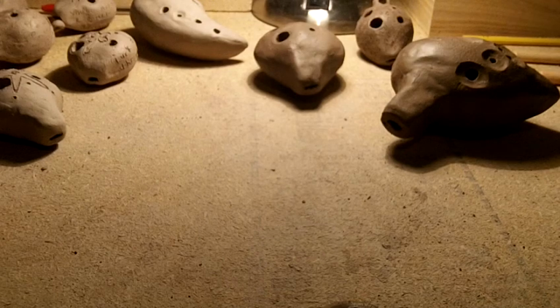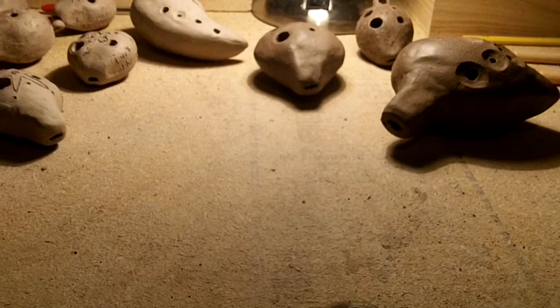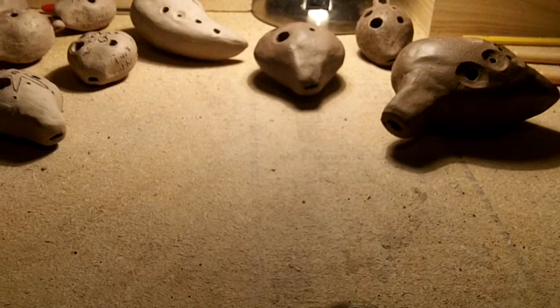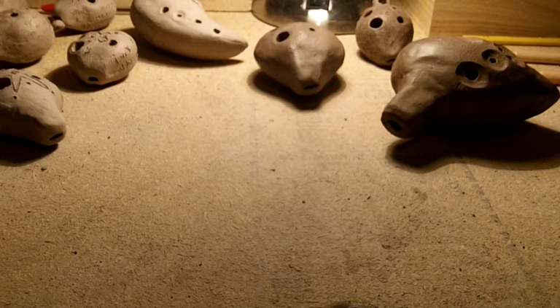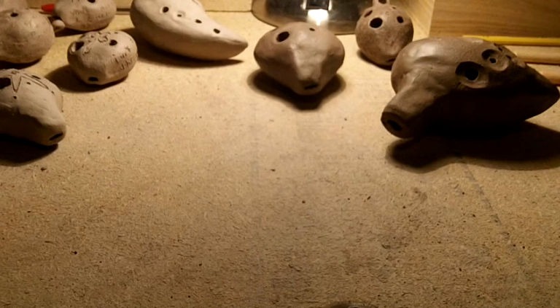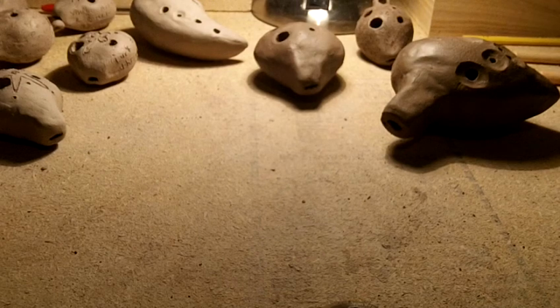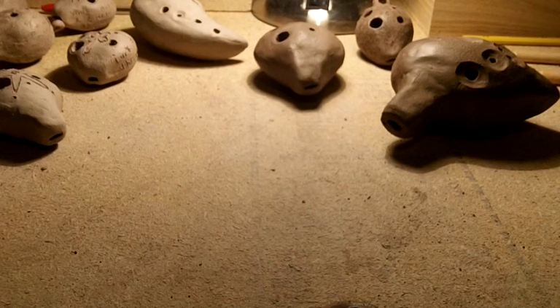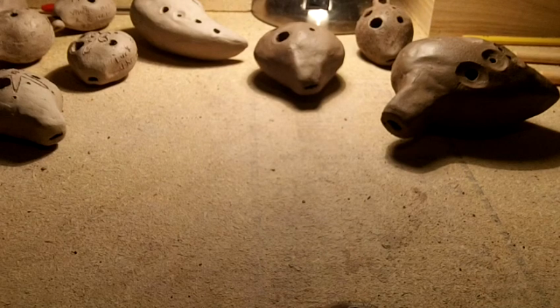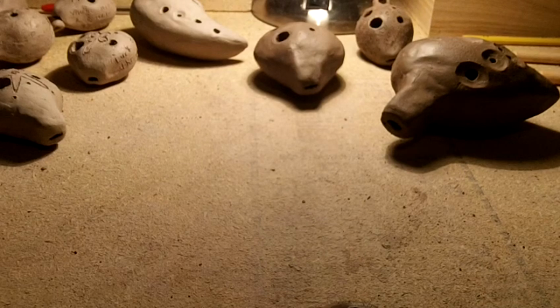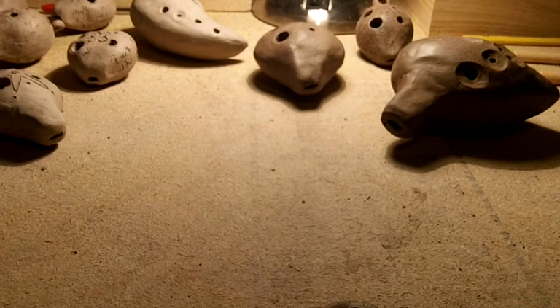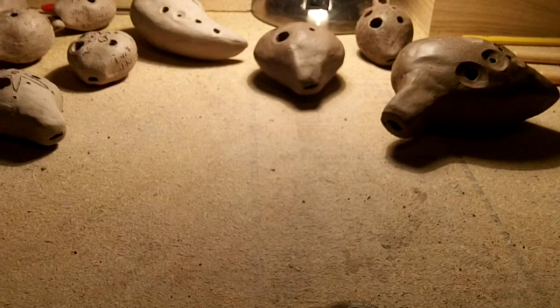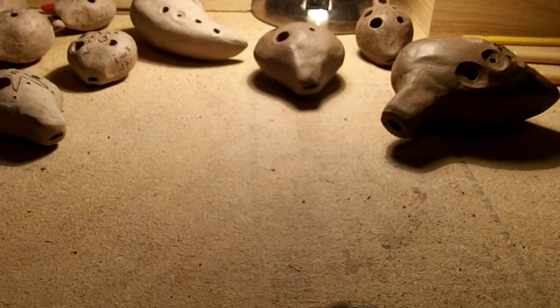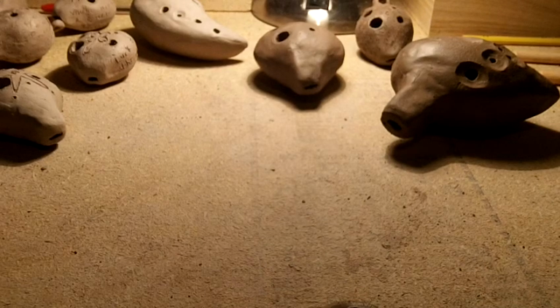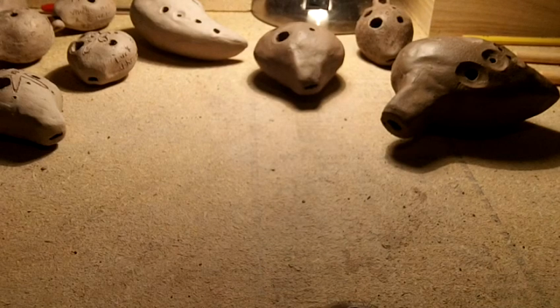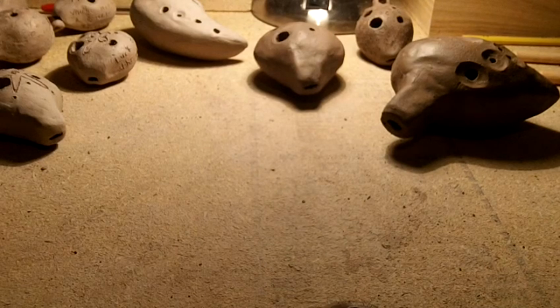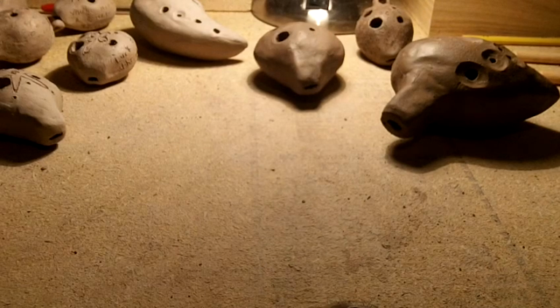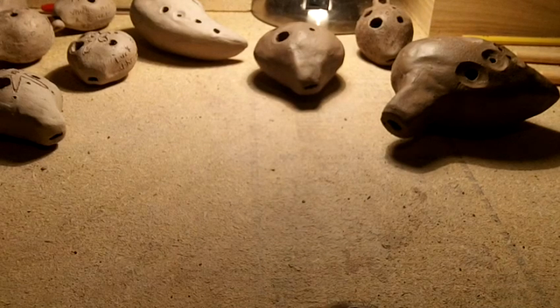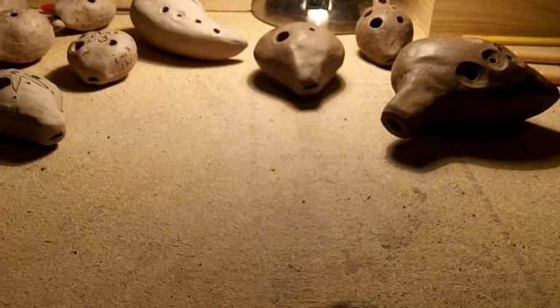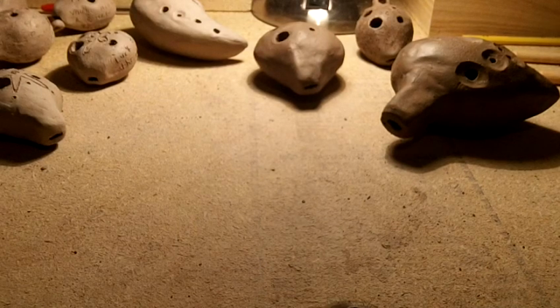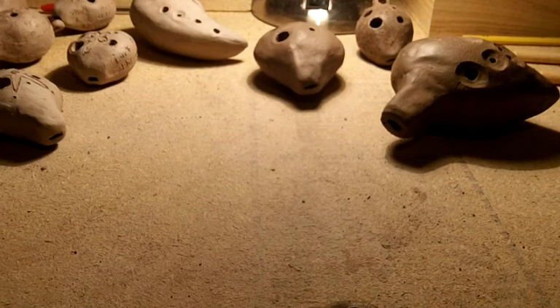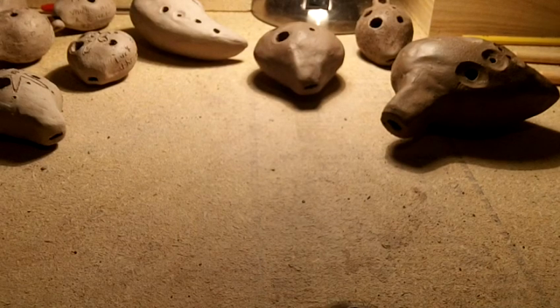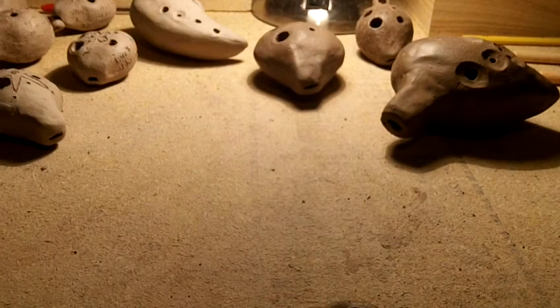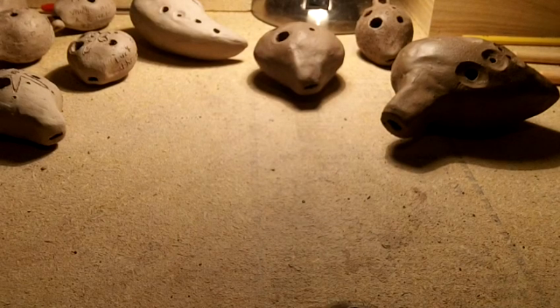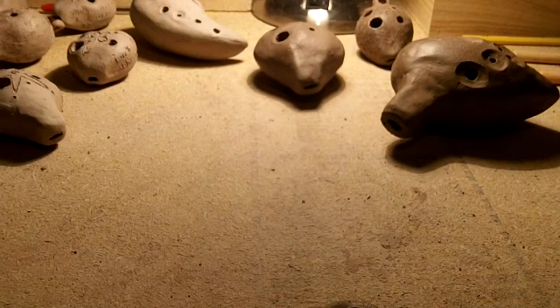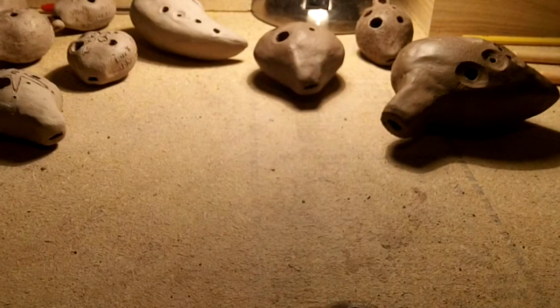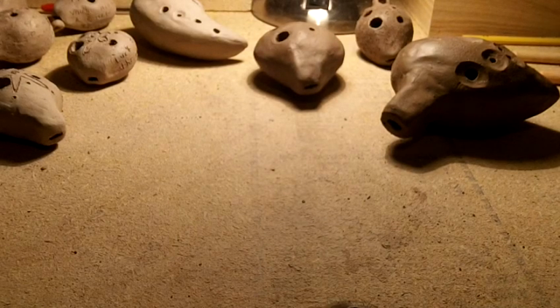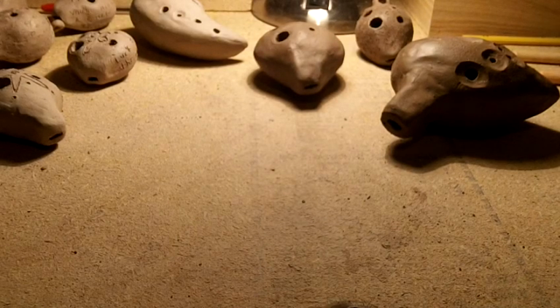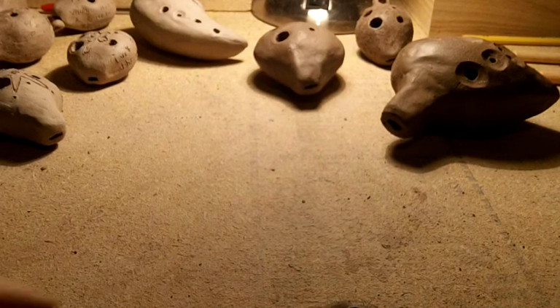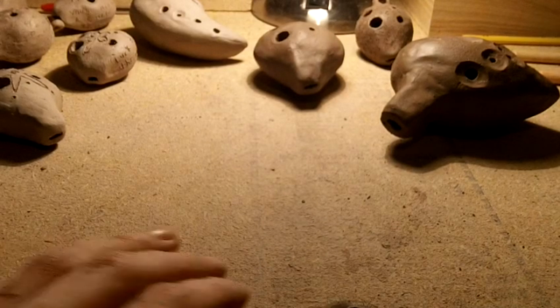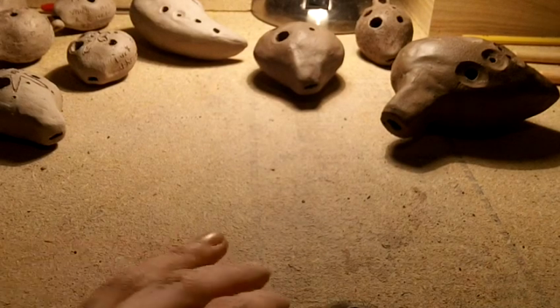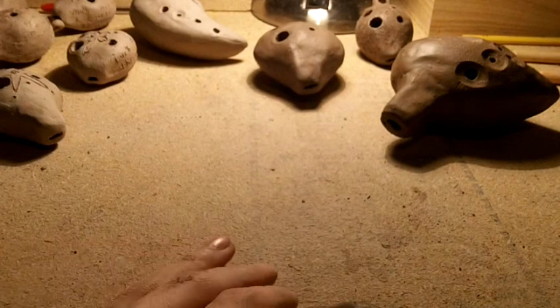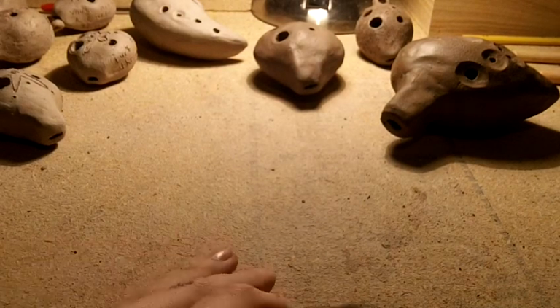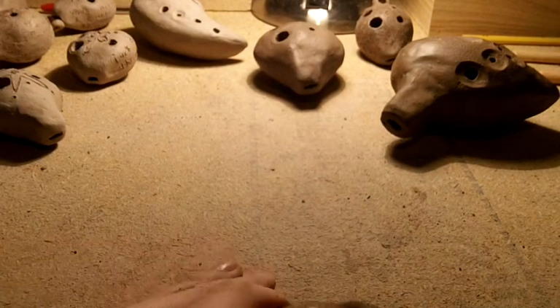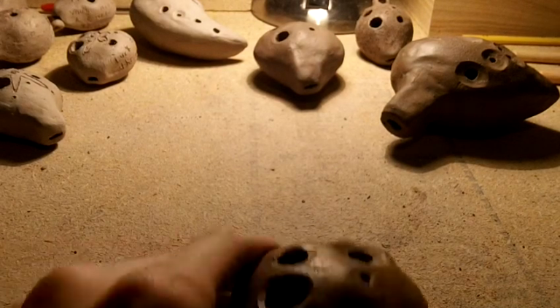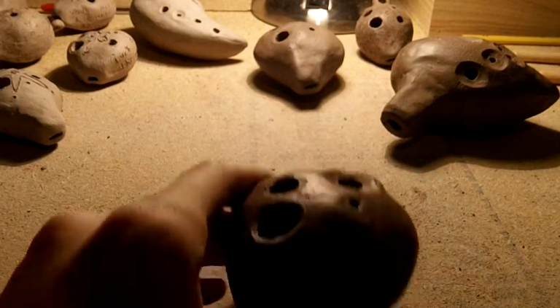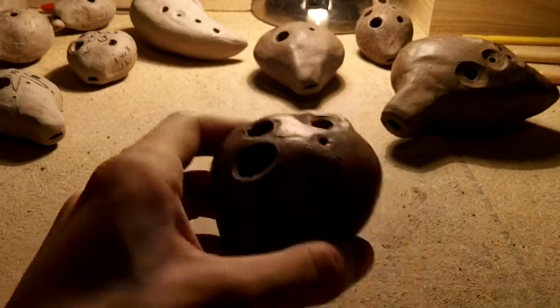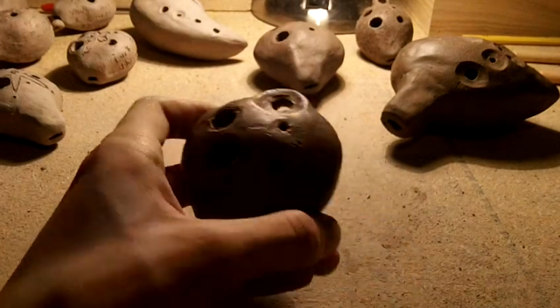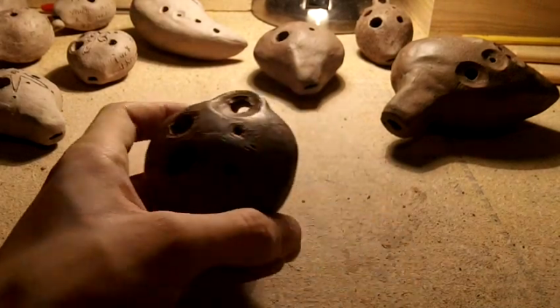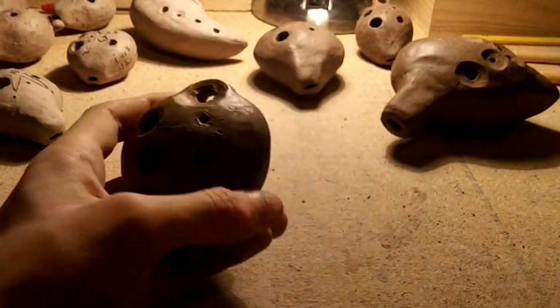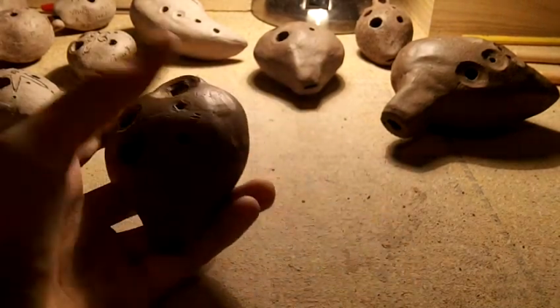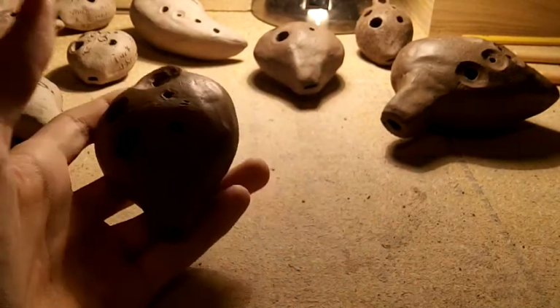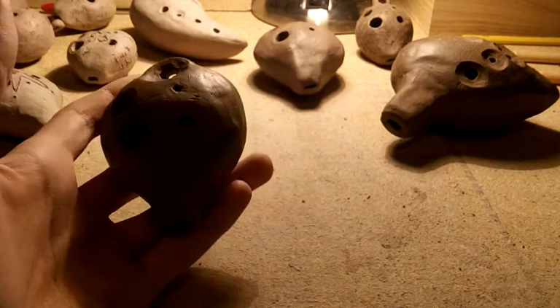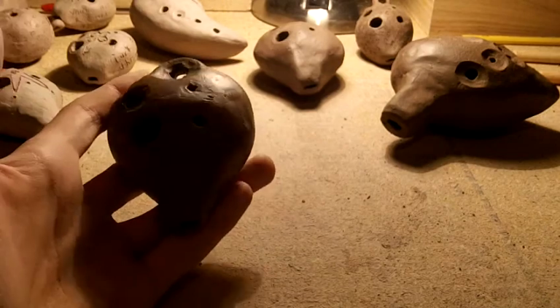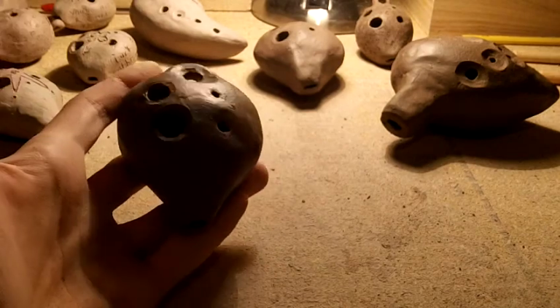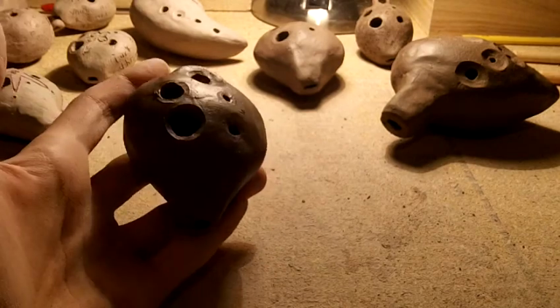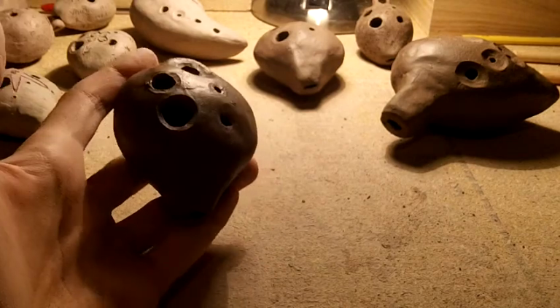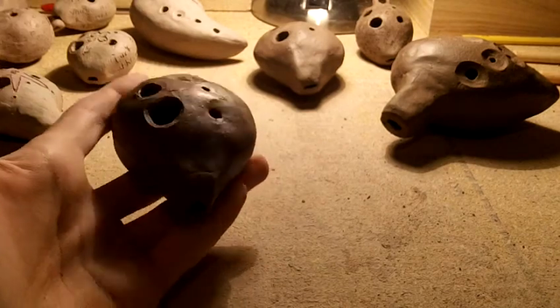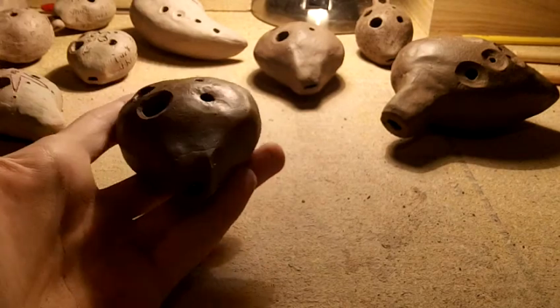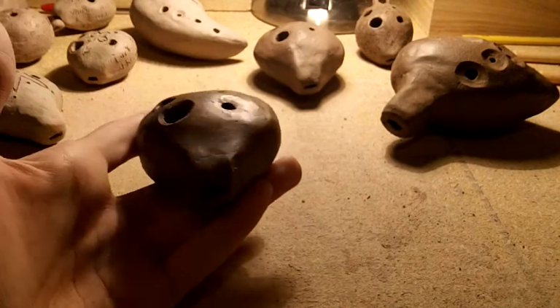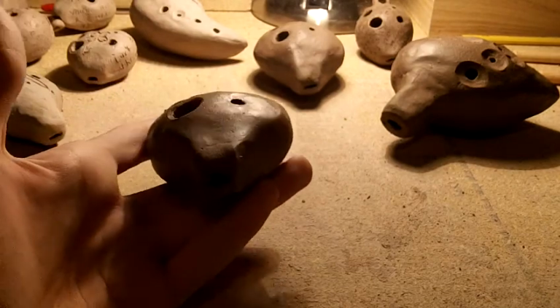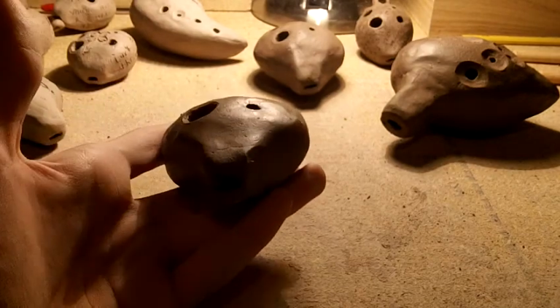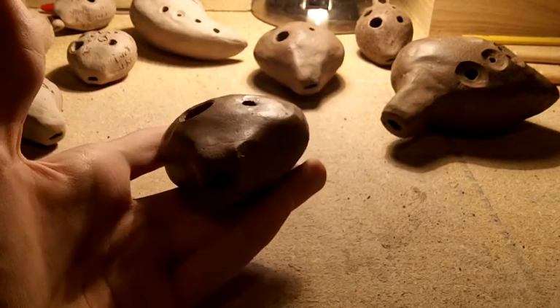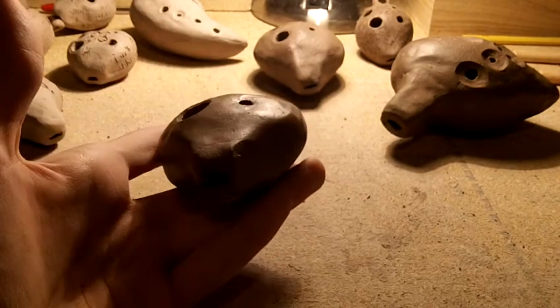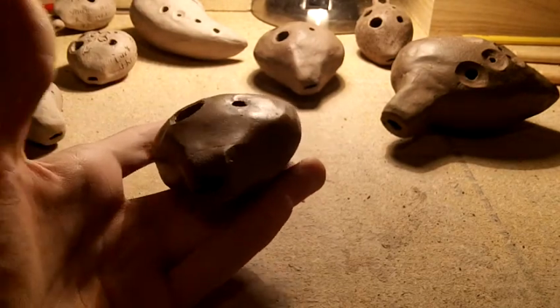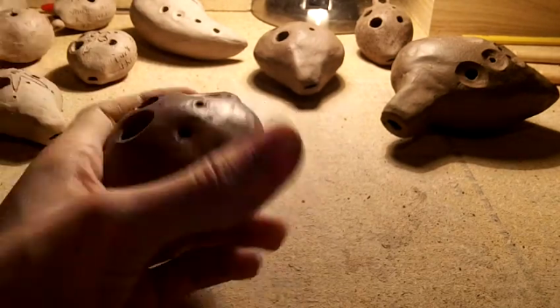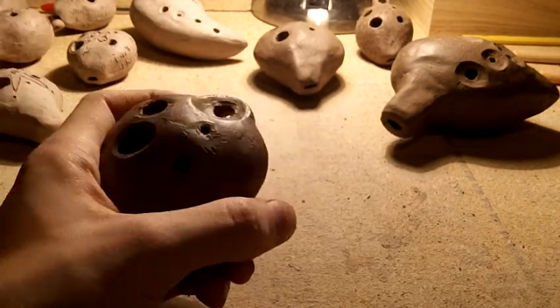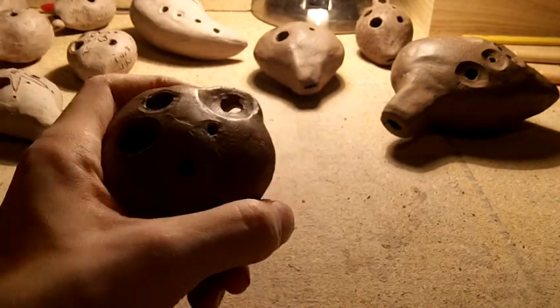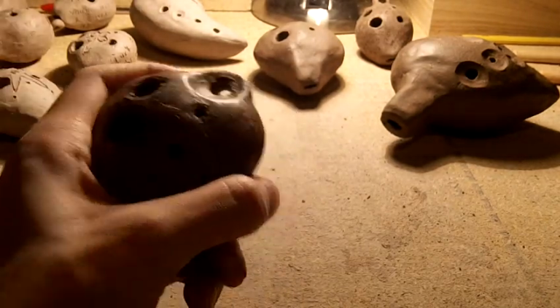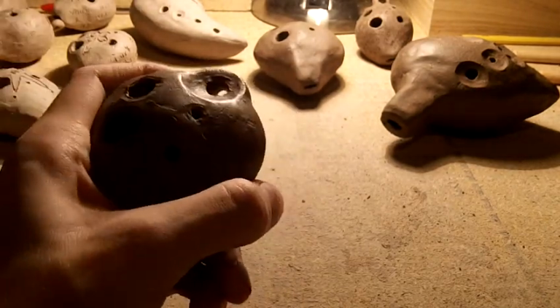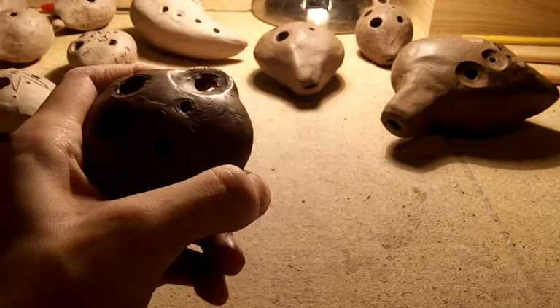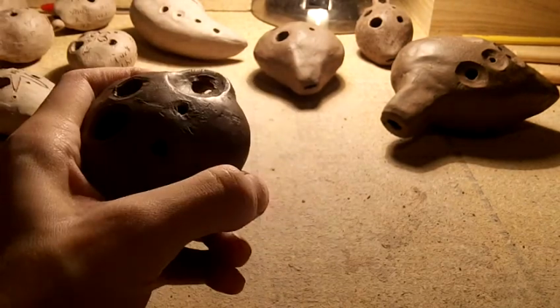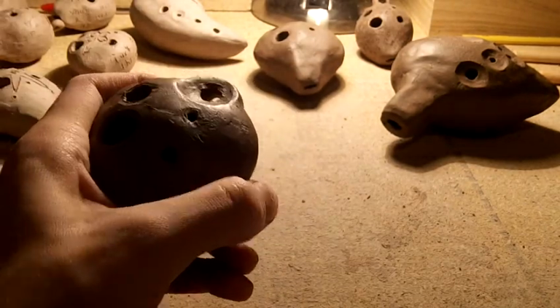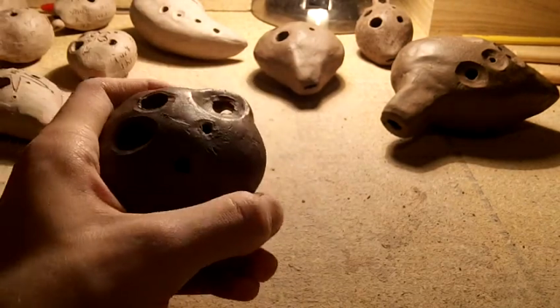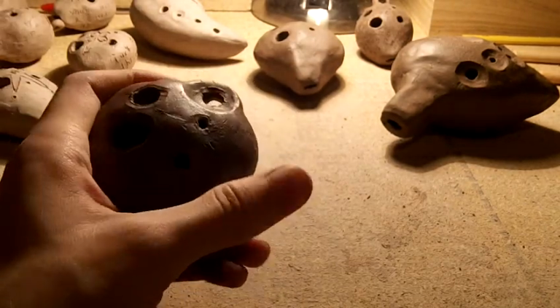Hello, this is Daniel, and I will be going over a quick little thing to do when you've screwed up an ocarina but you want to save the clay.